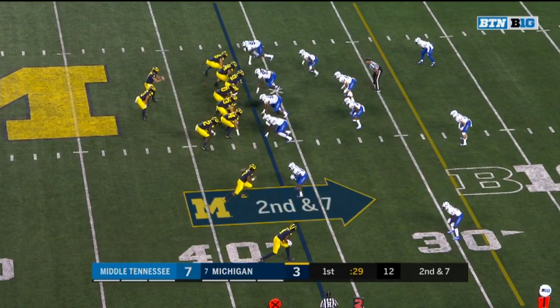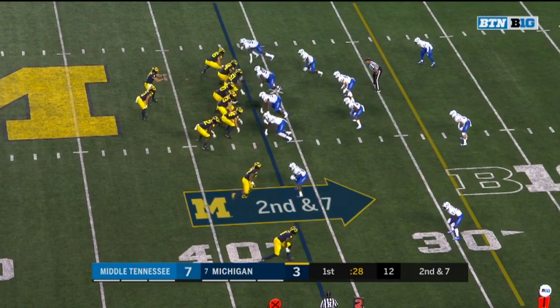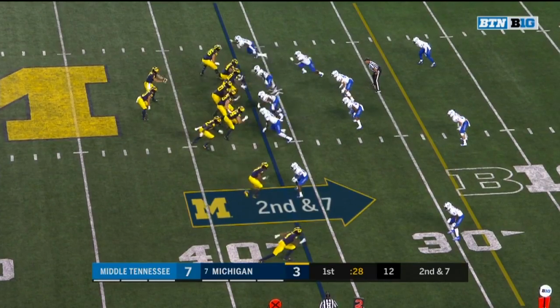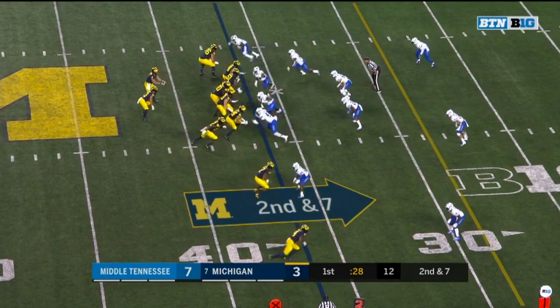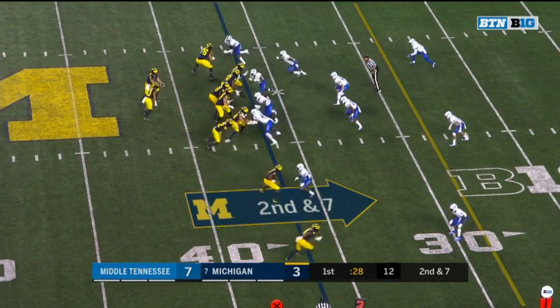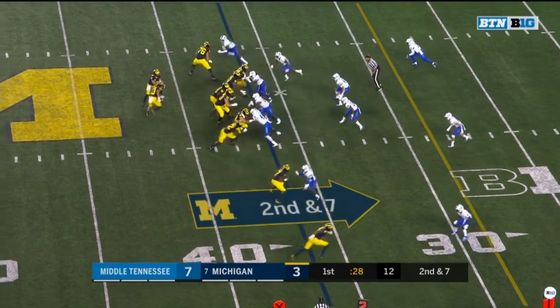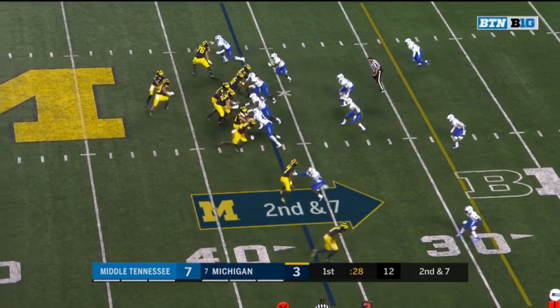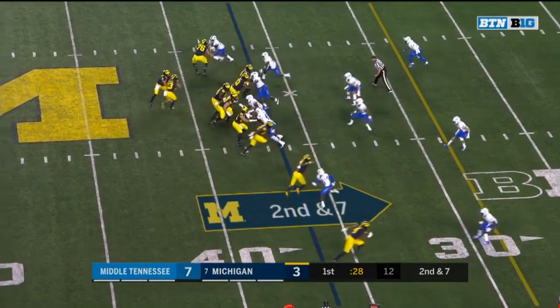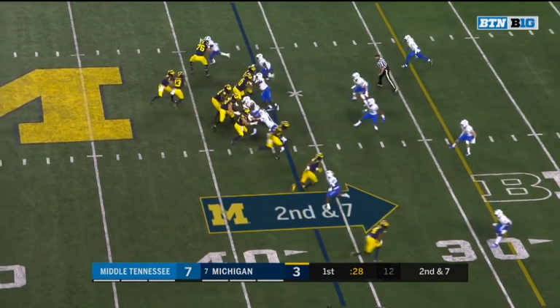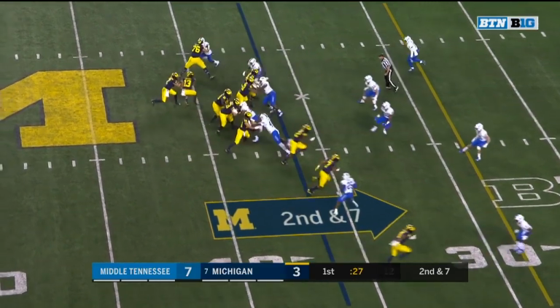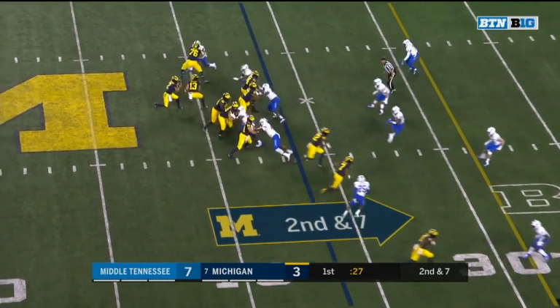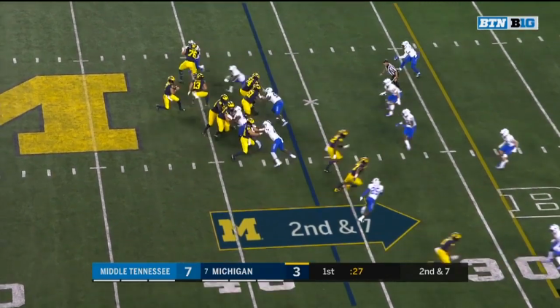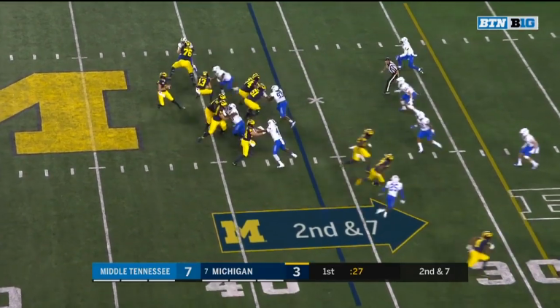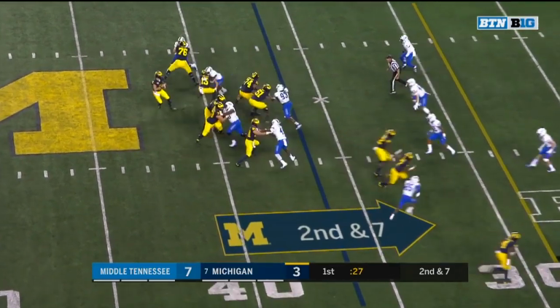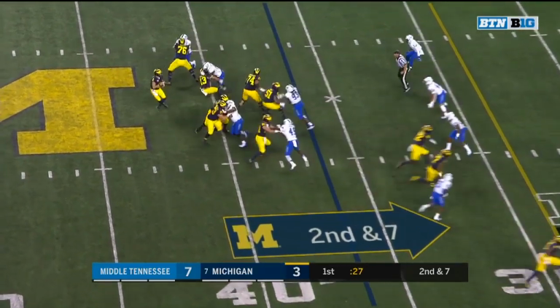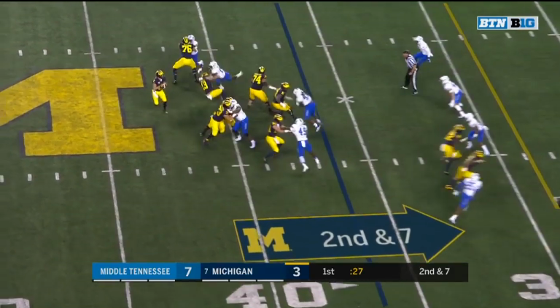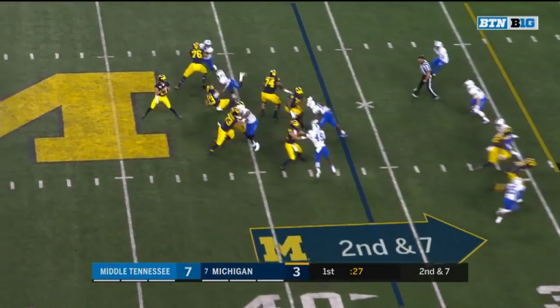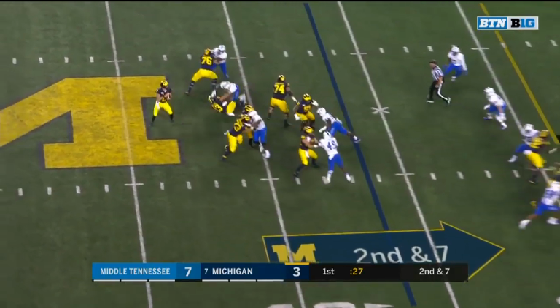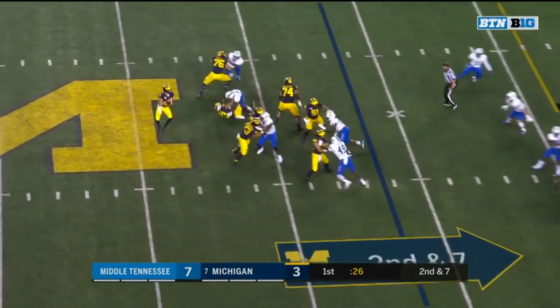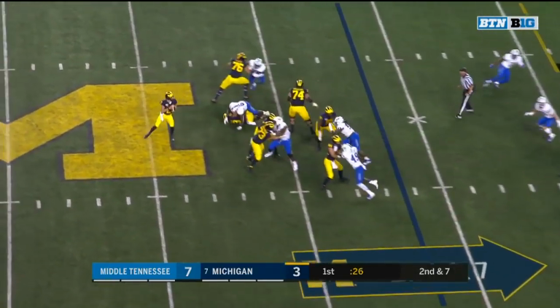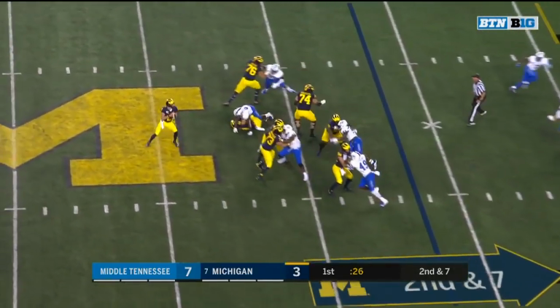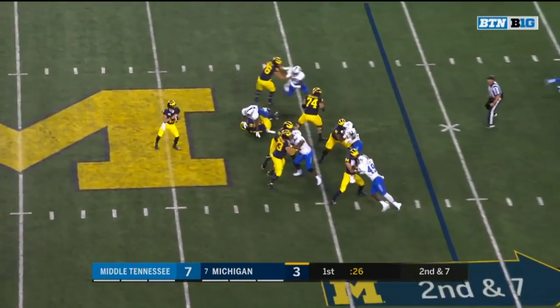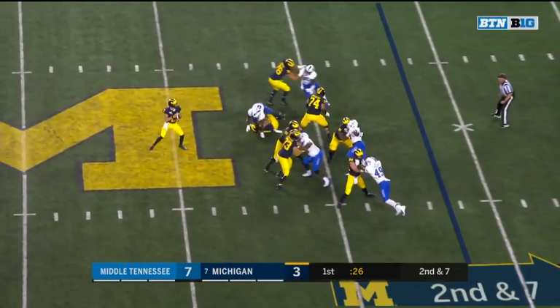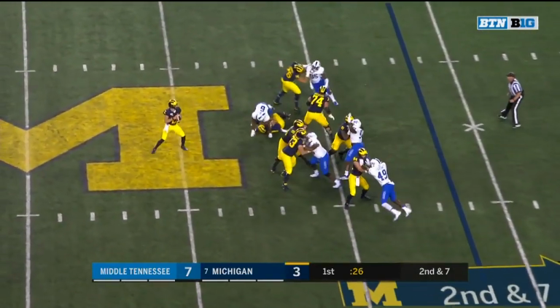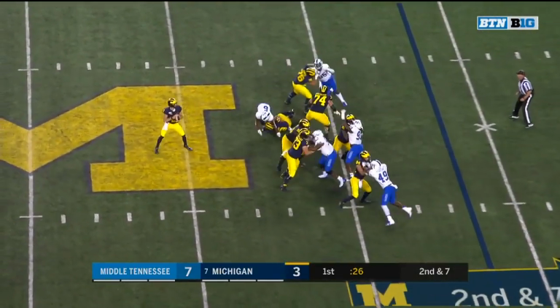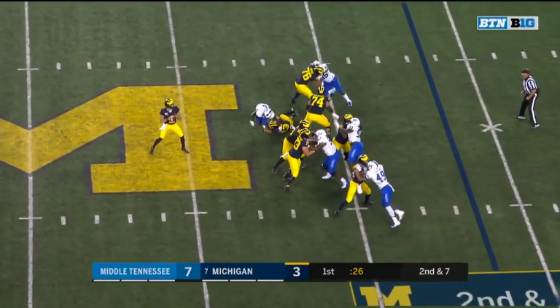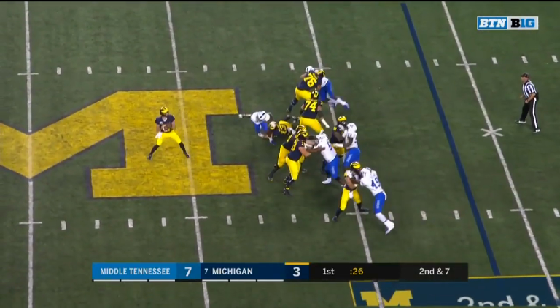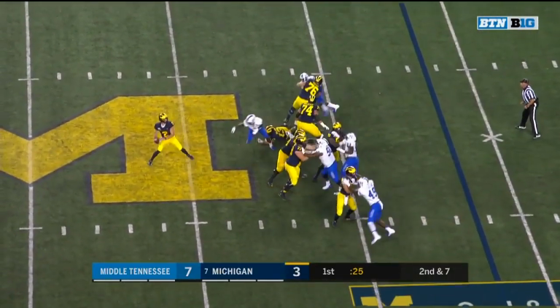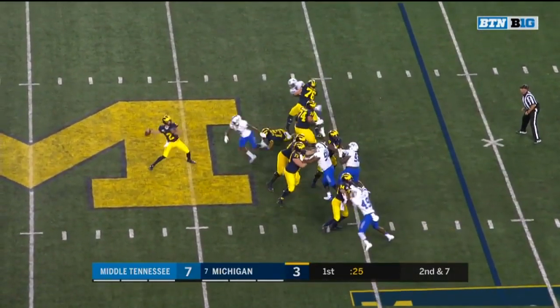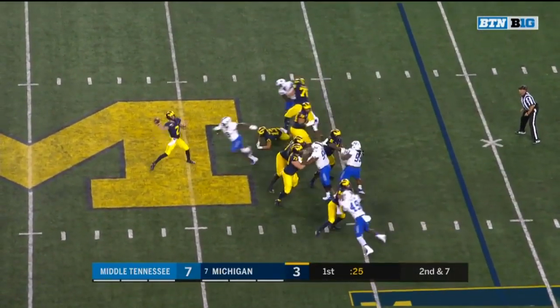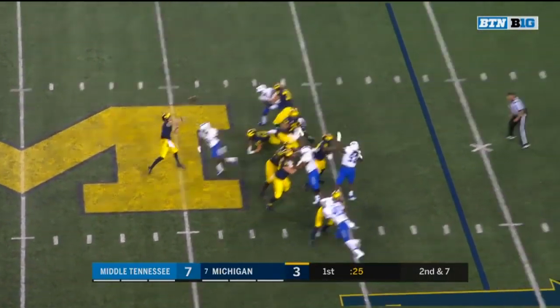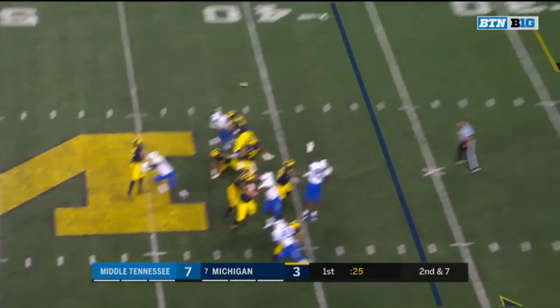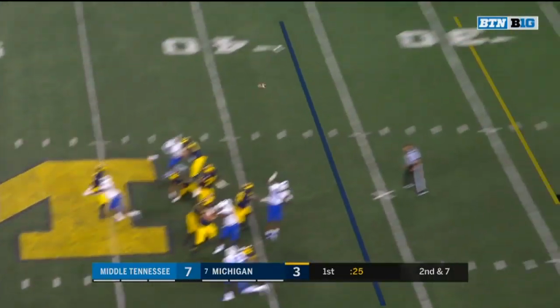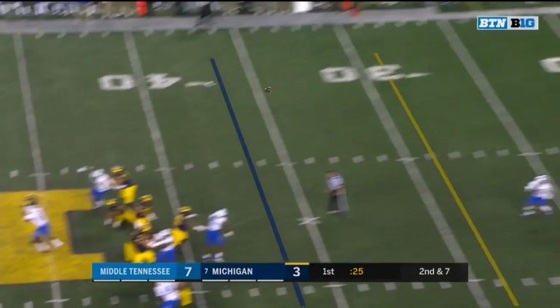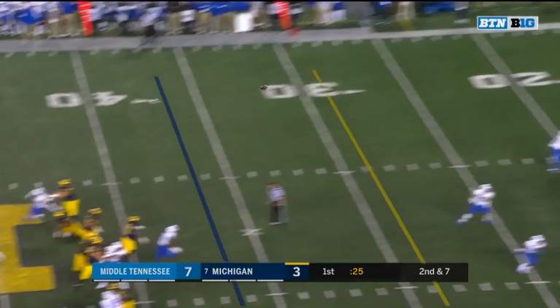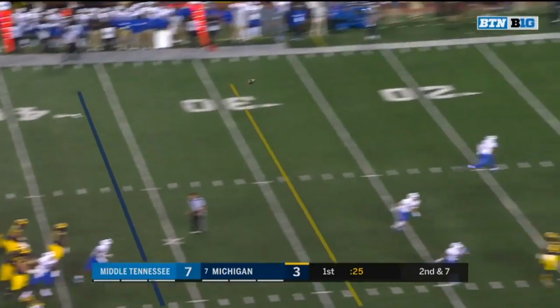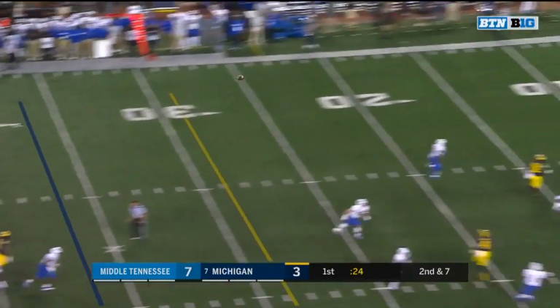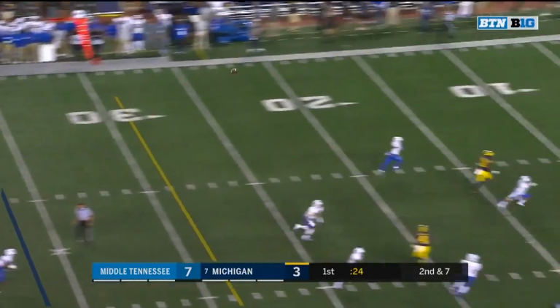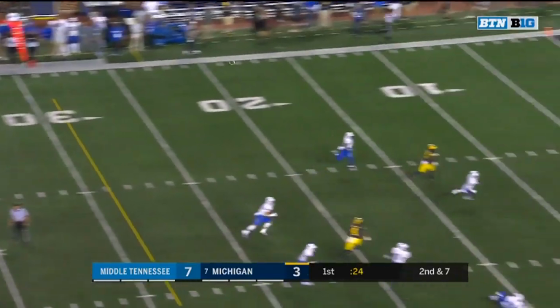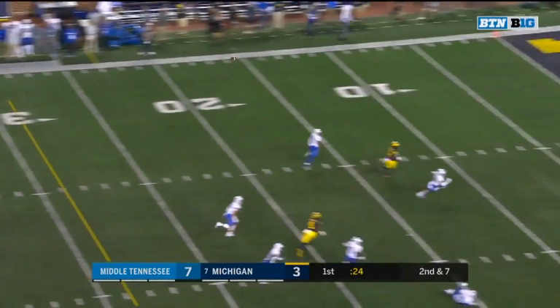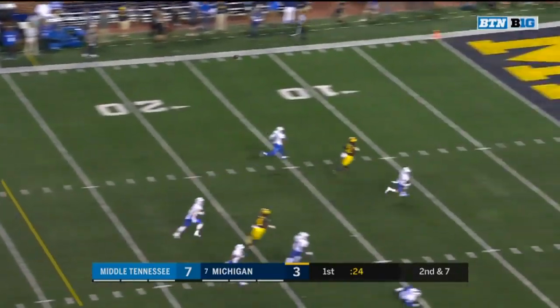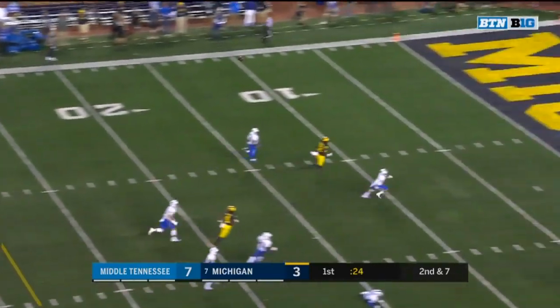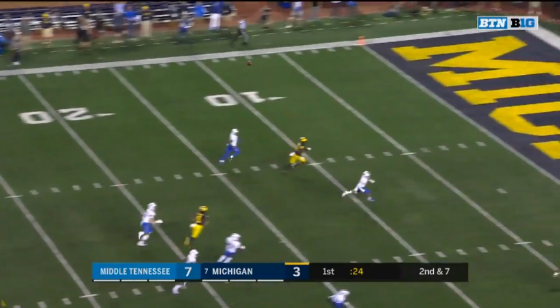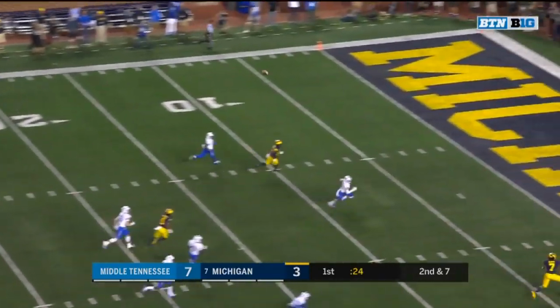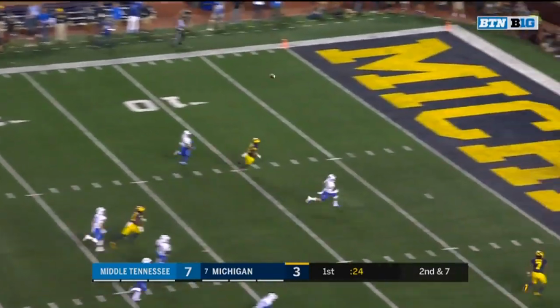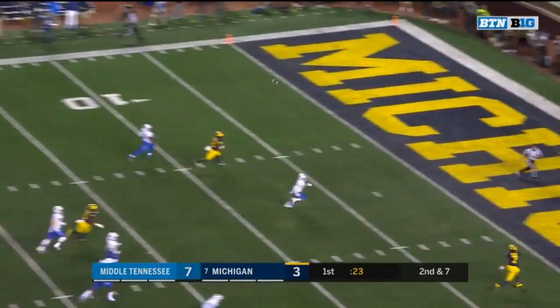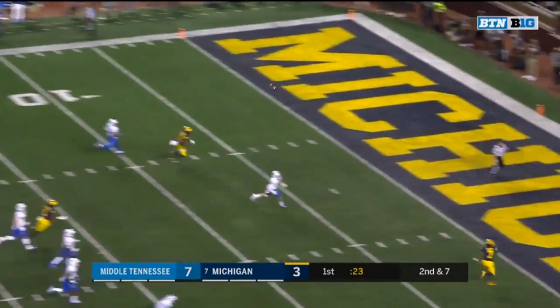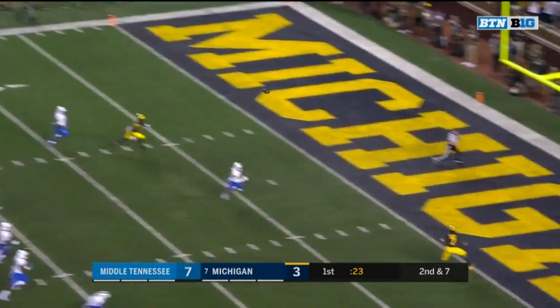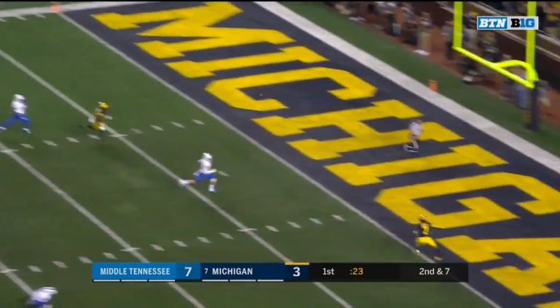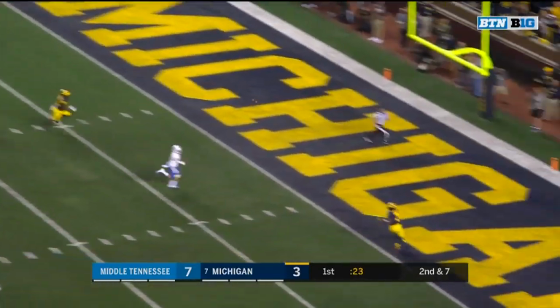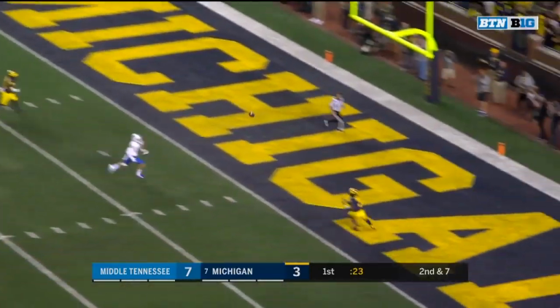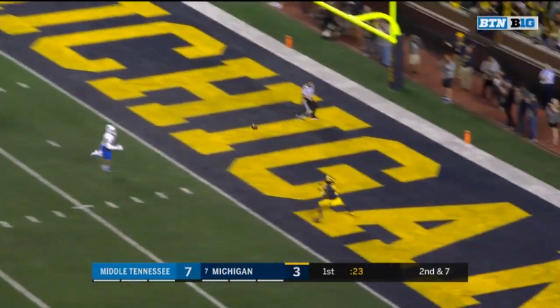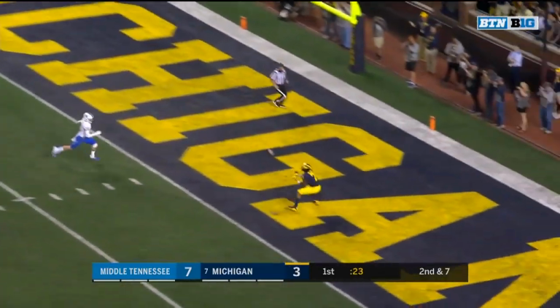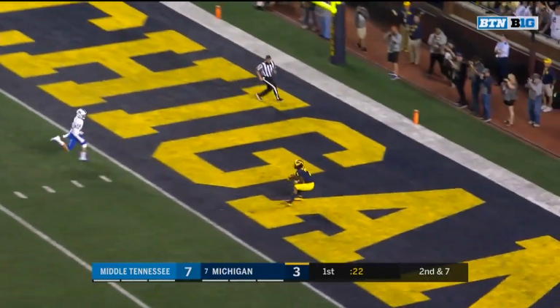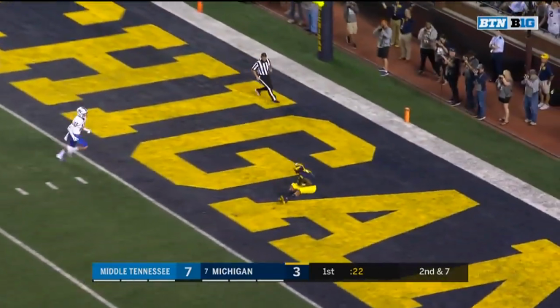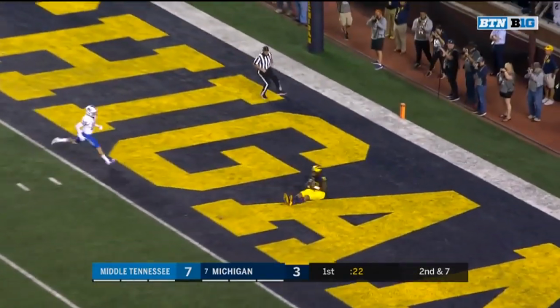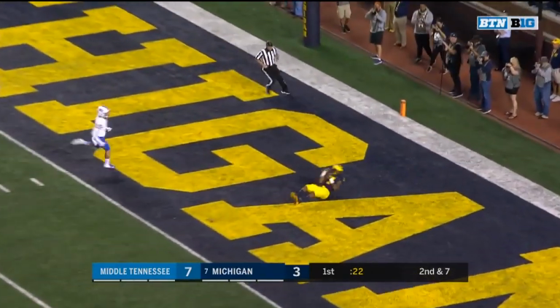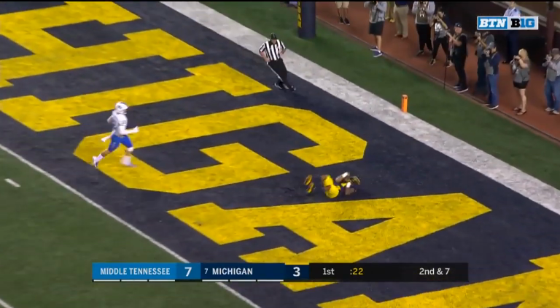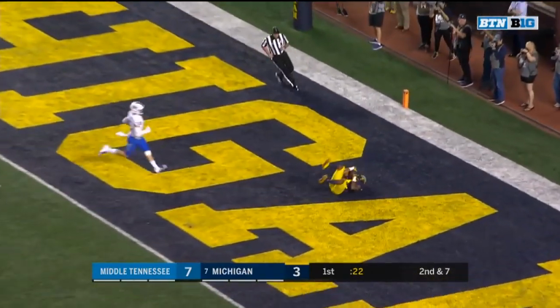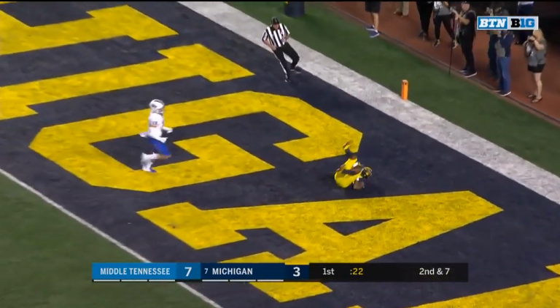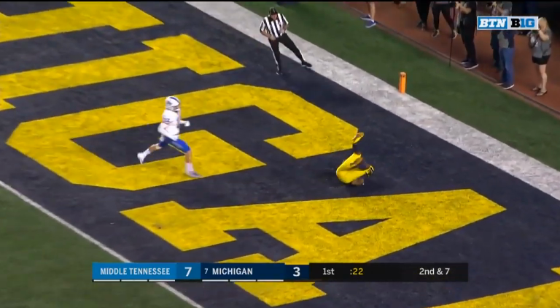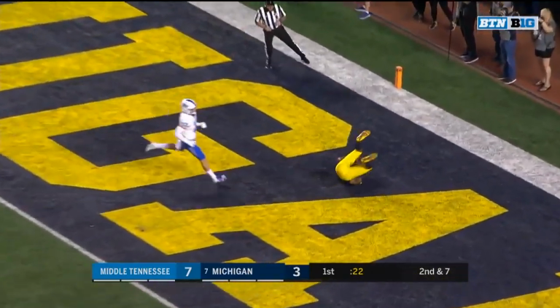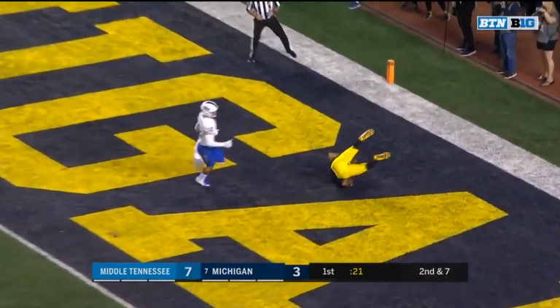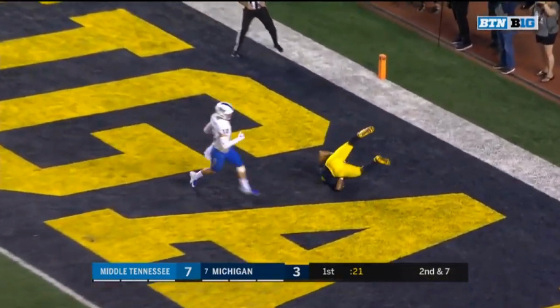Second and seven at the 36, play action. Patterson got some help from Wilson, back on the run, touchdown.